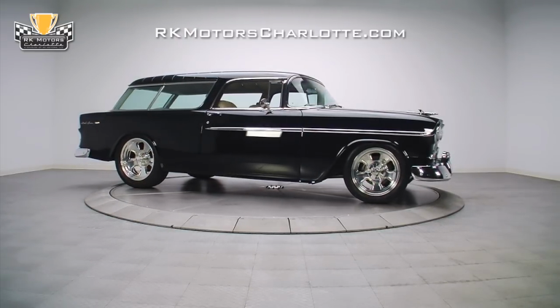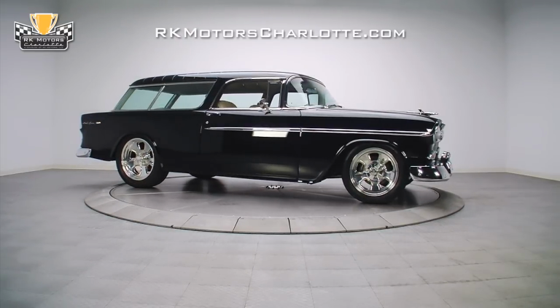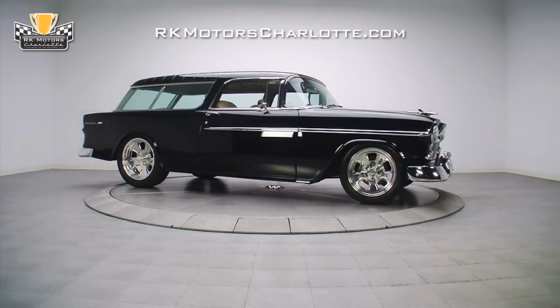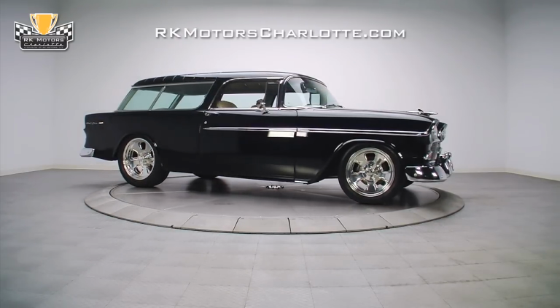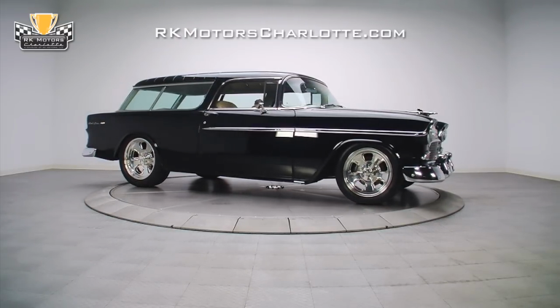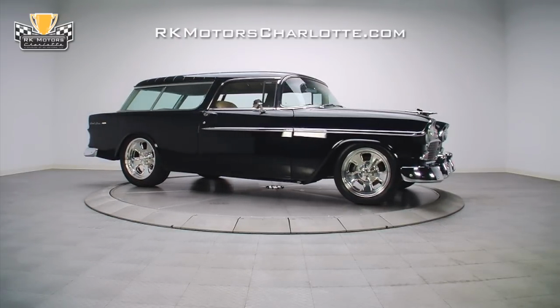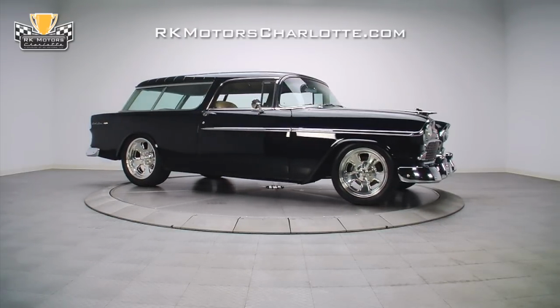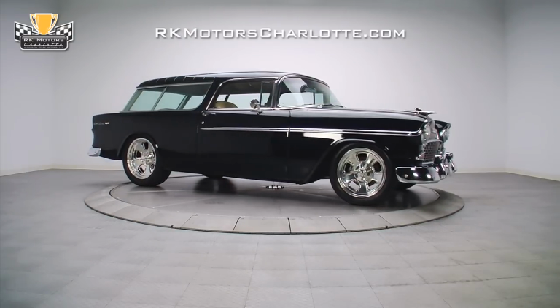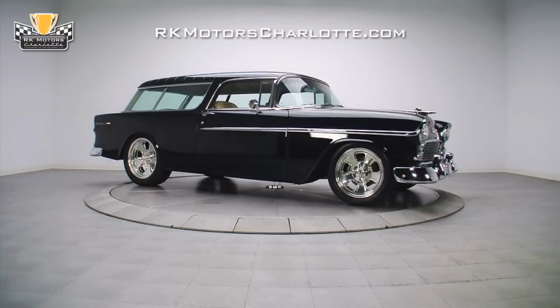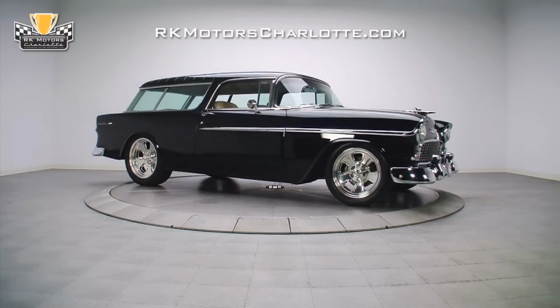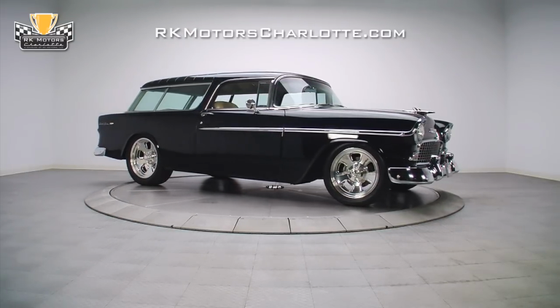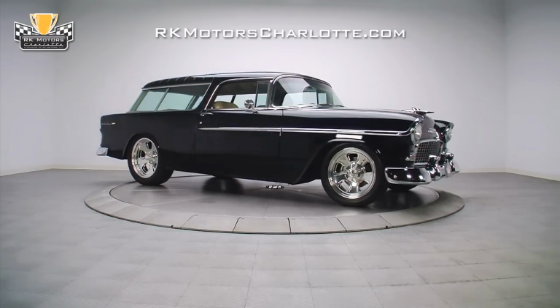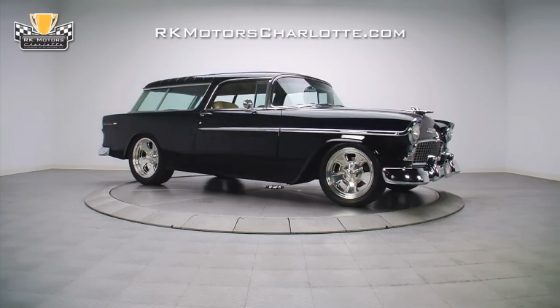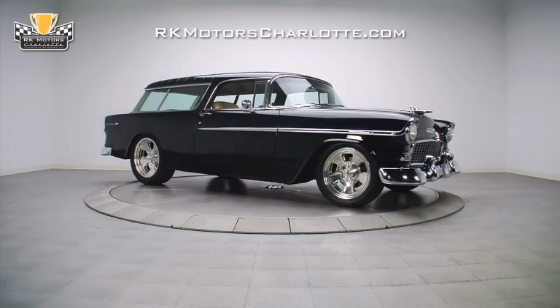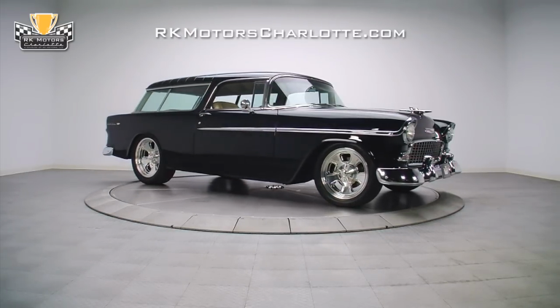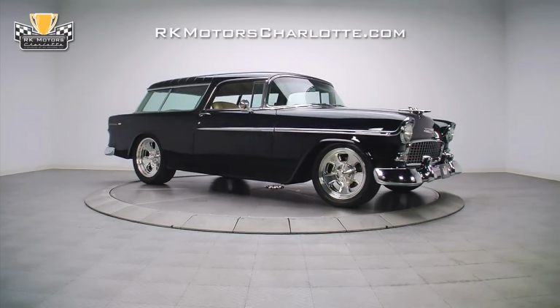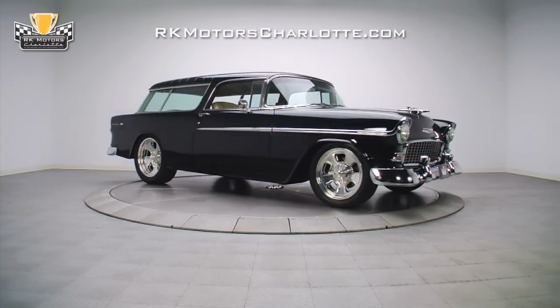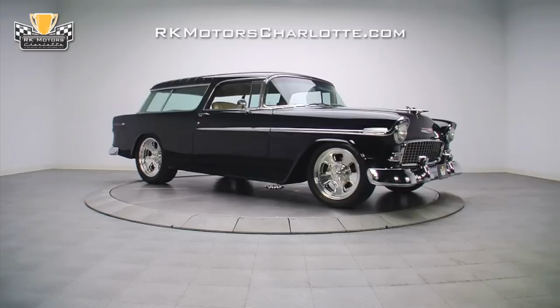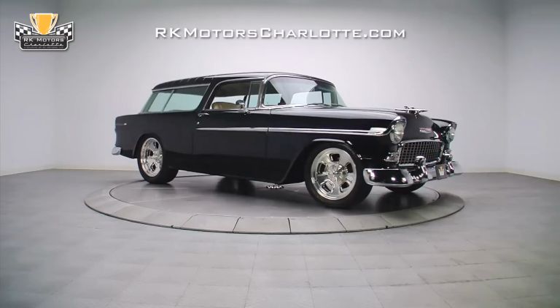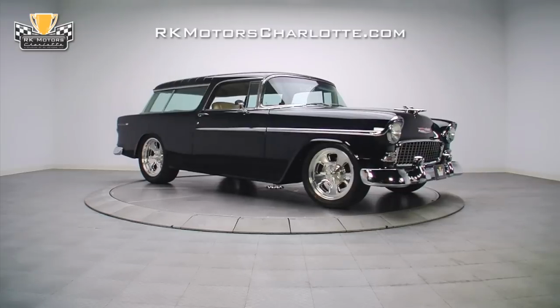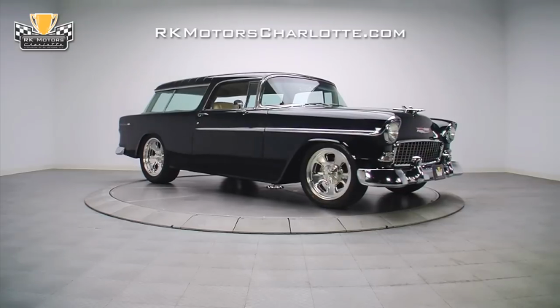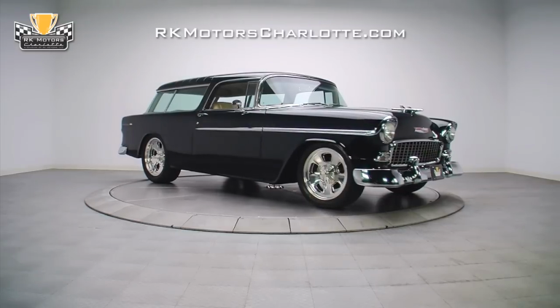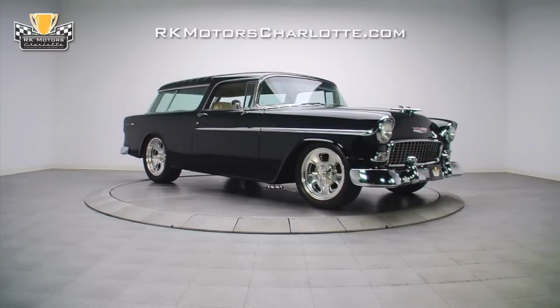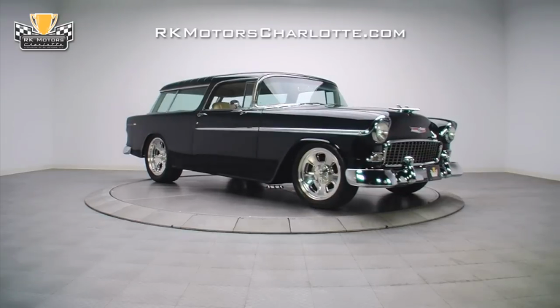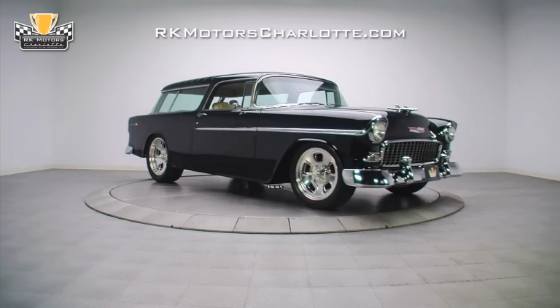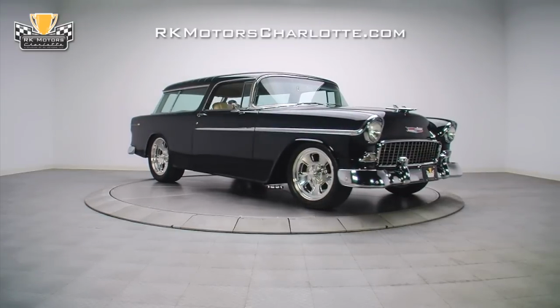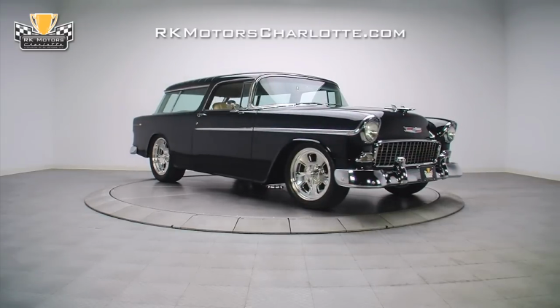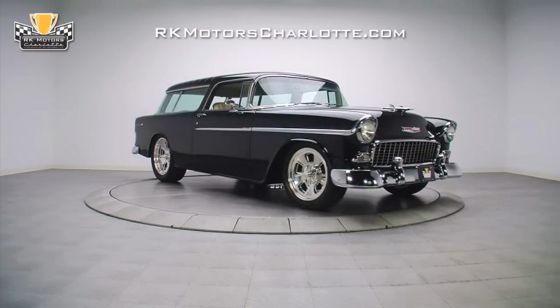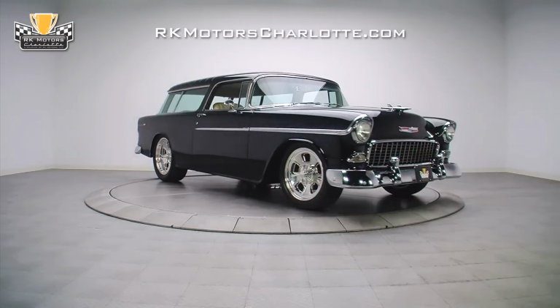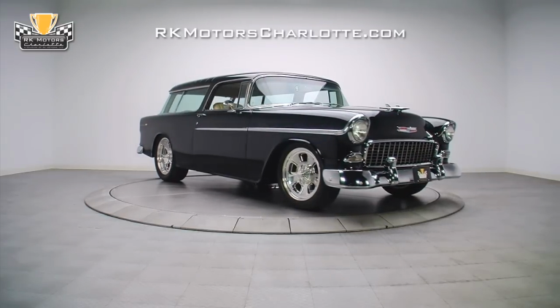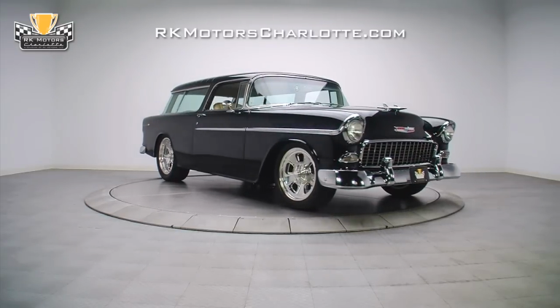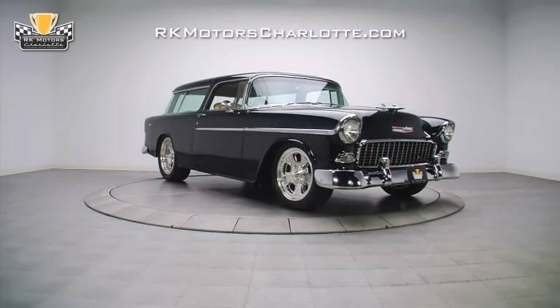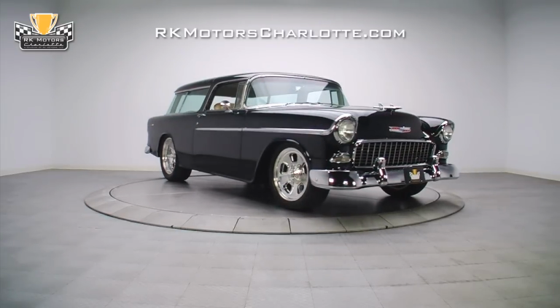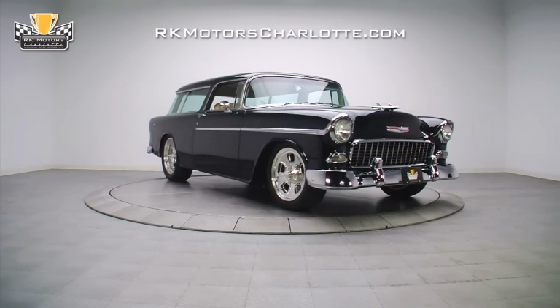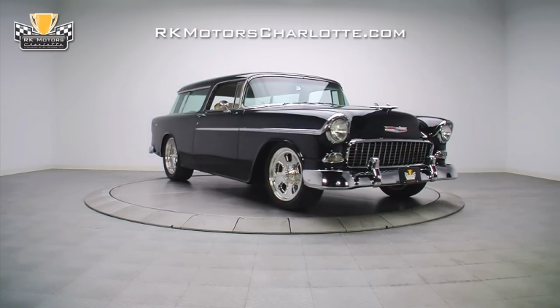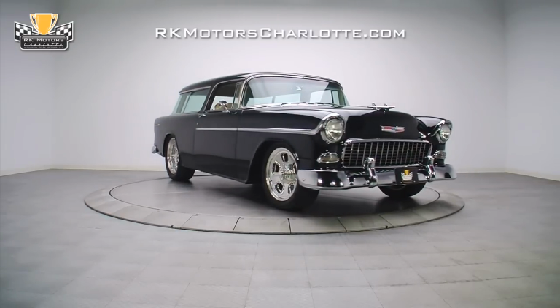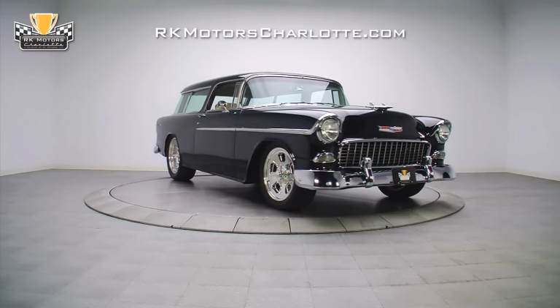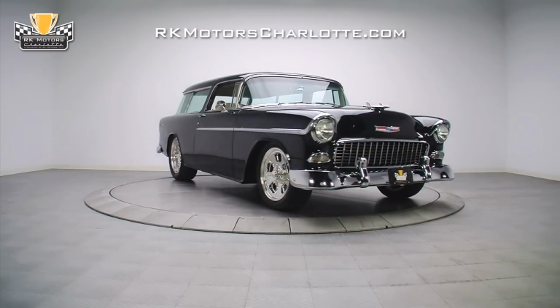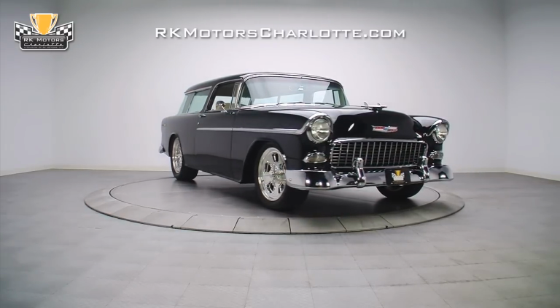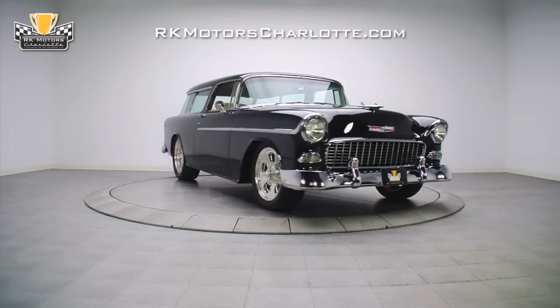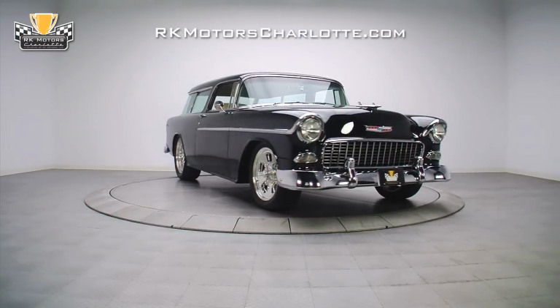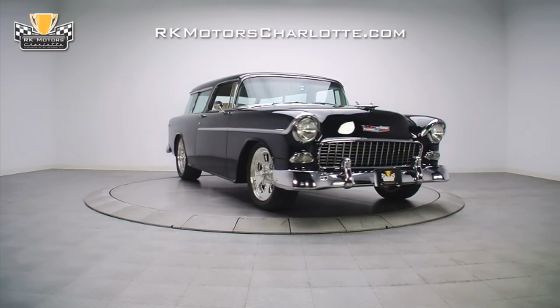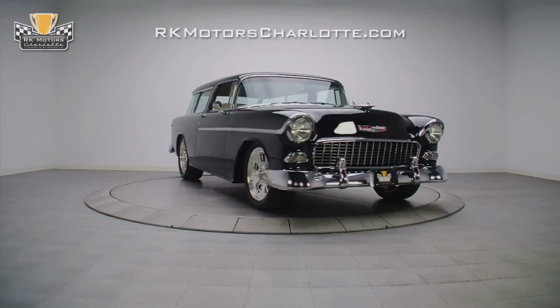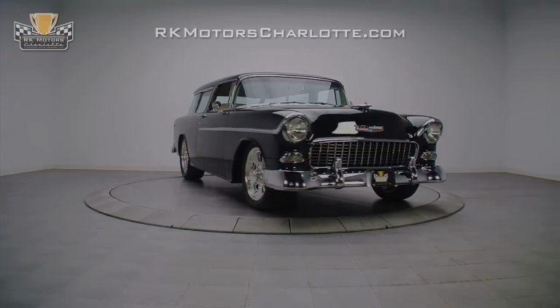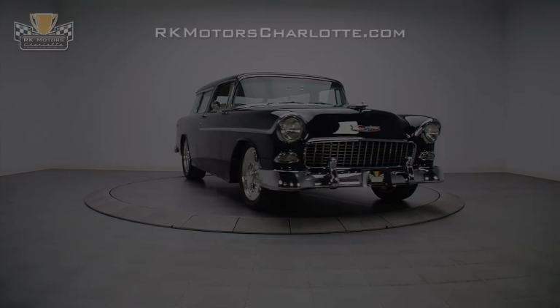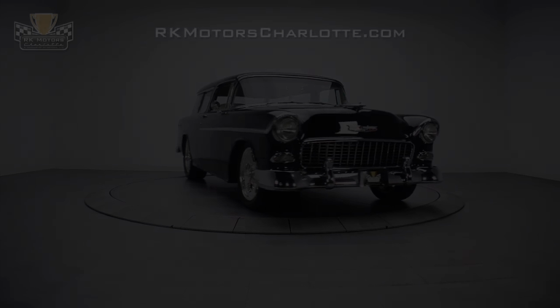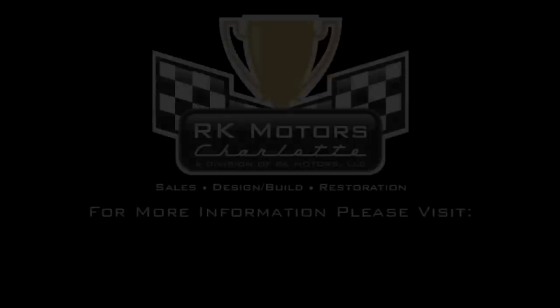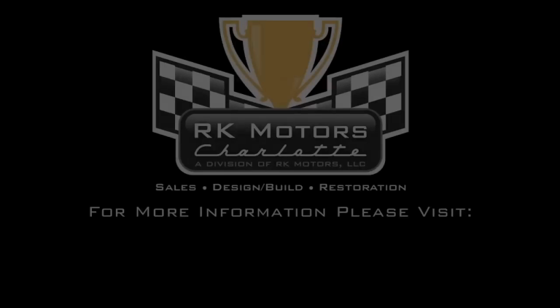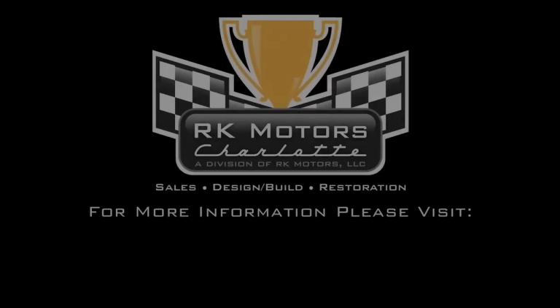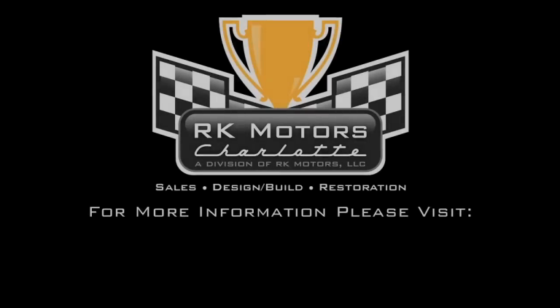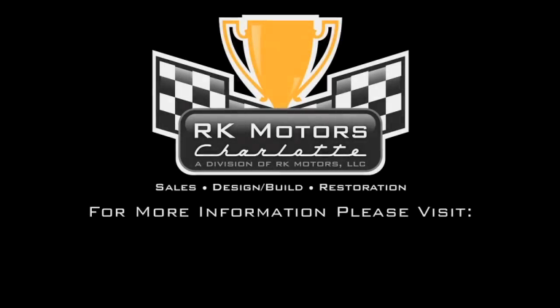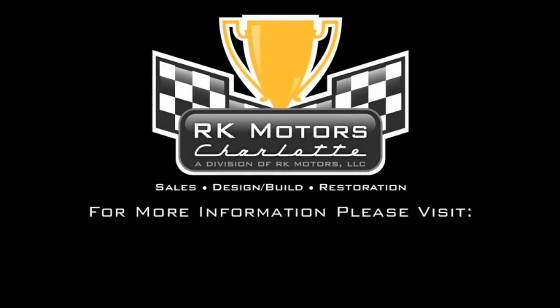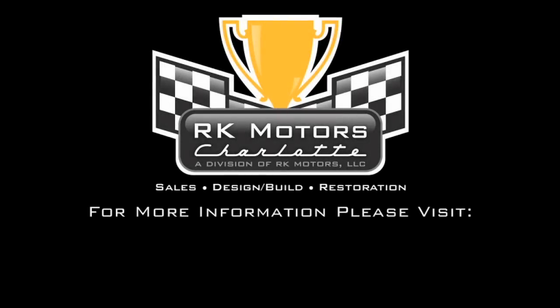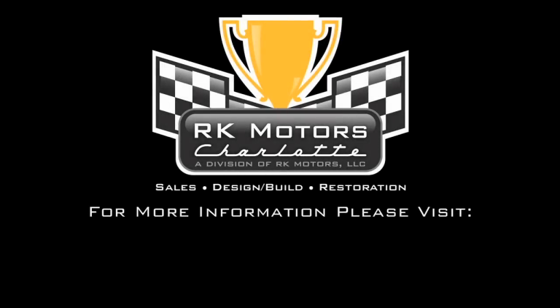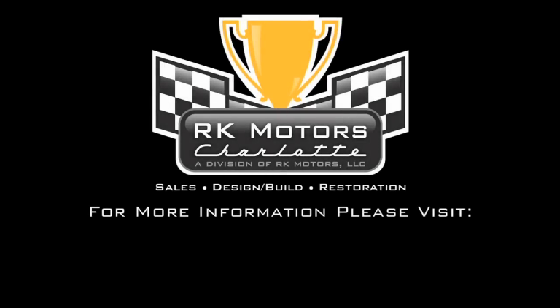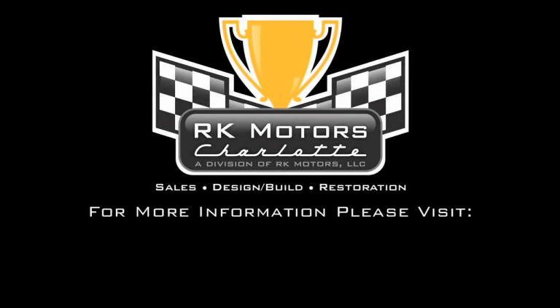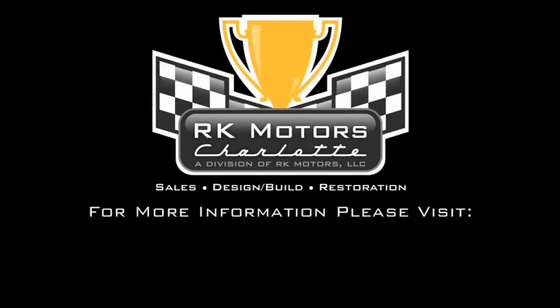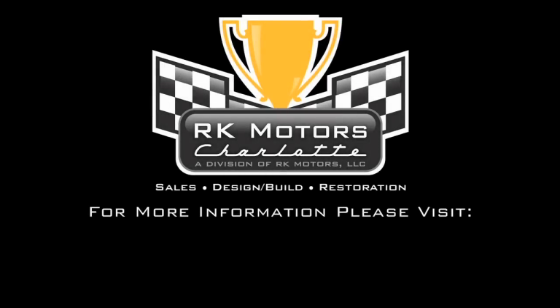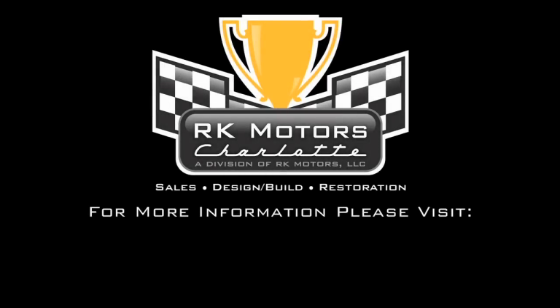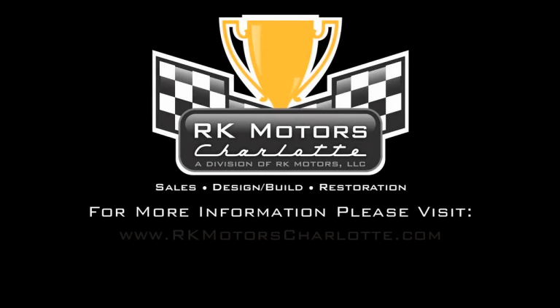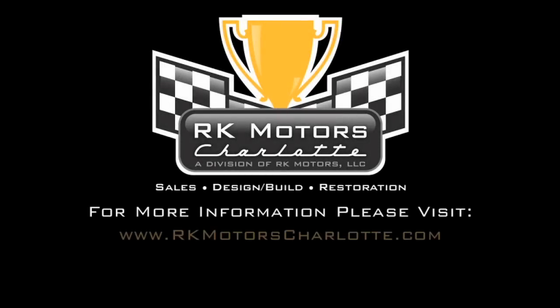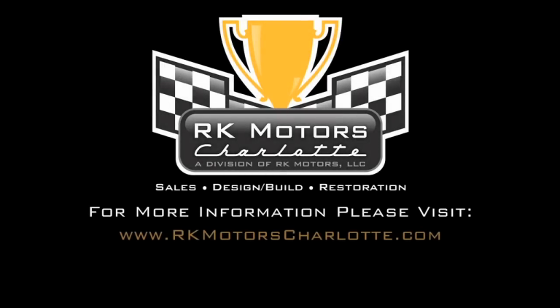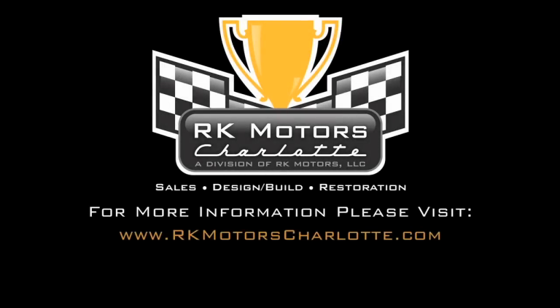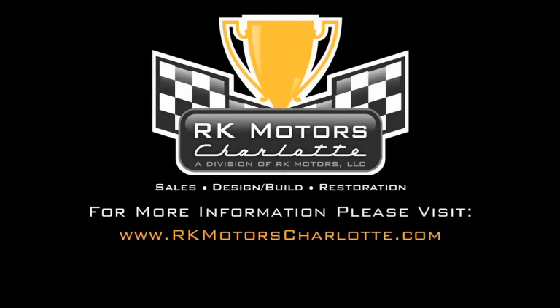For more information on this awesome car and many others, call, click, or visit rkmotorscharlotte.com.